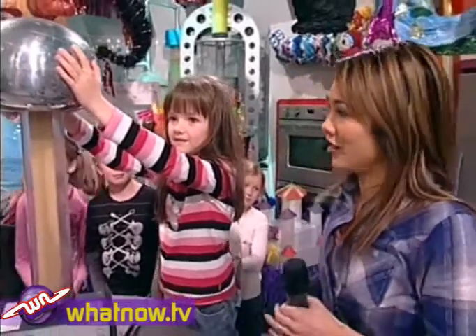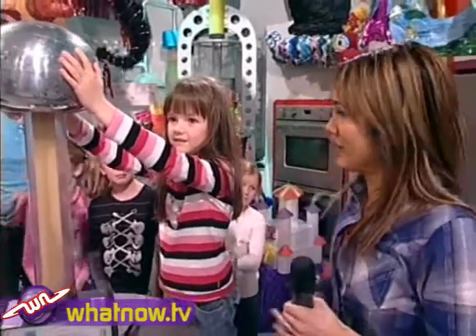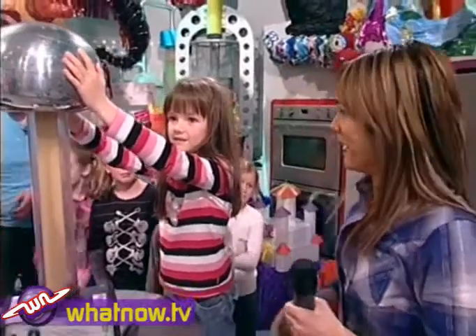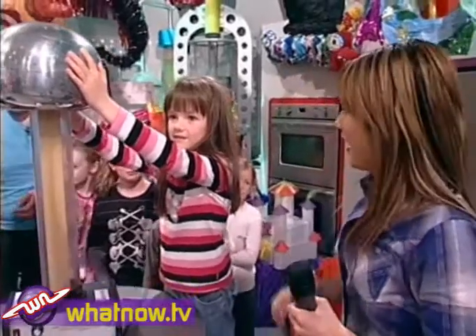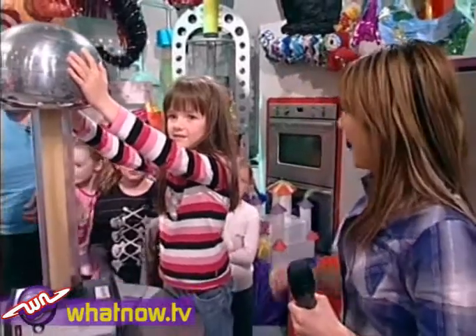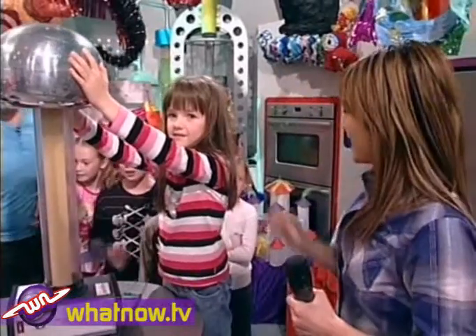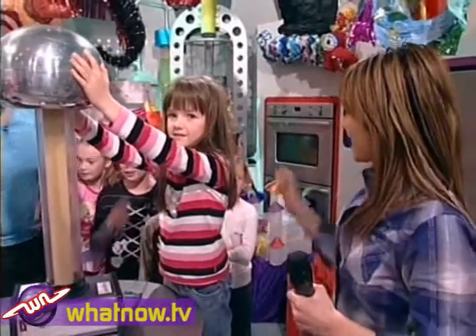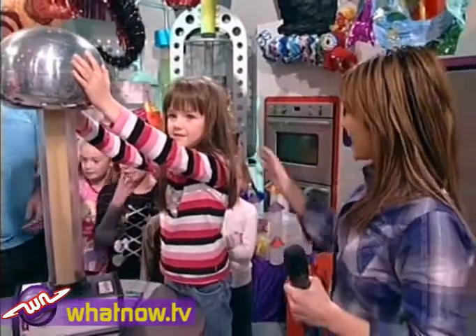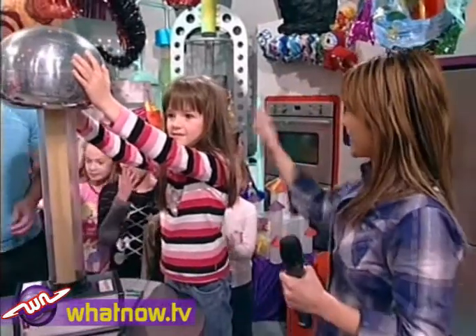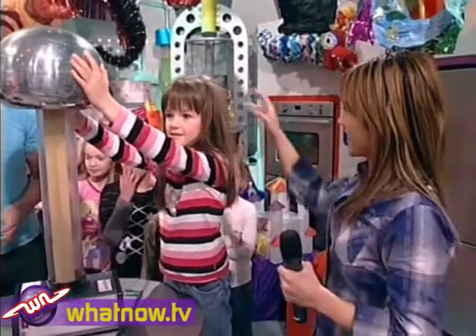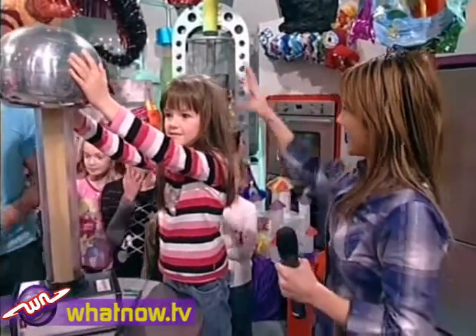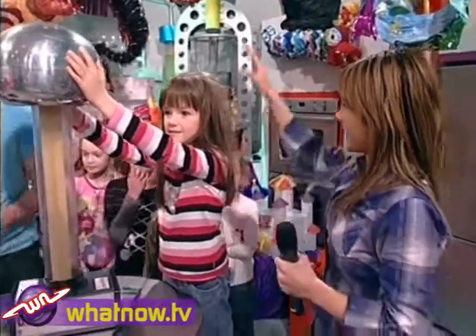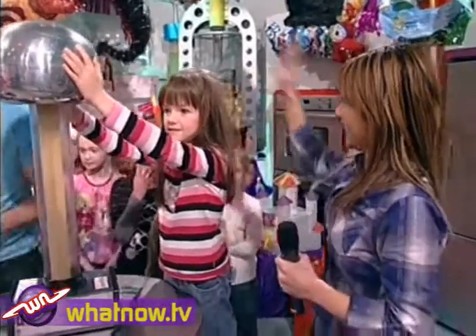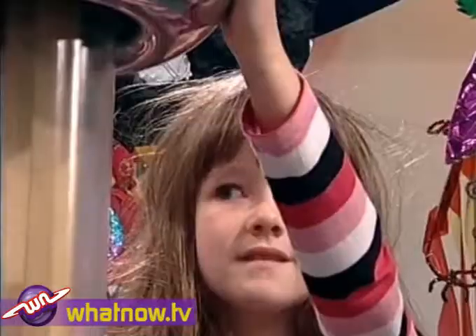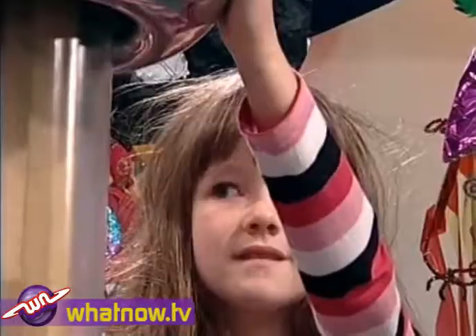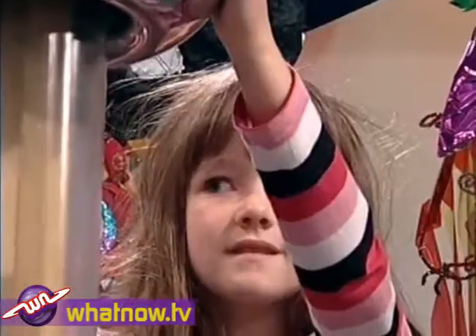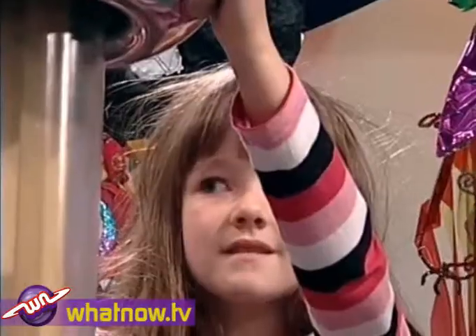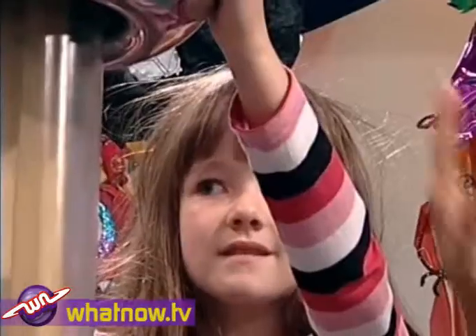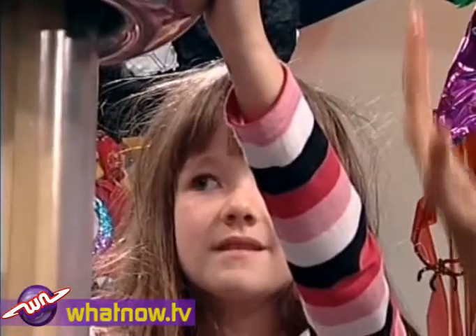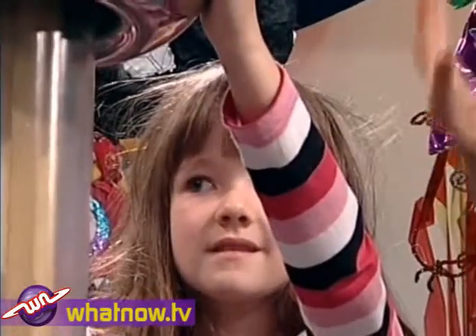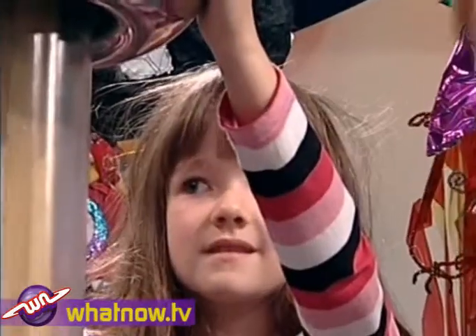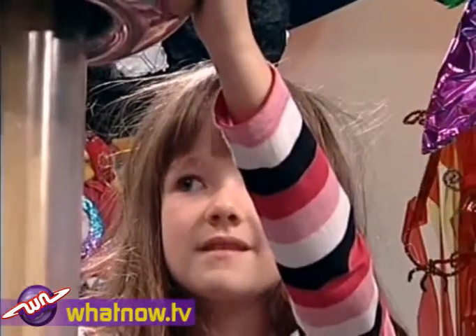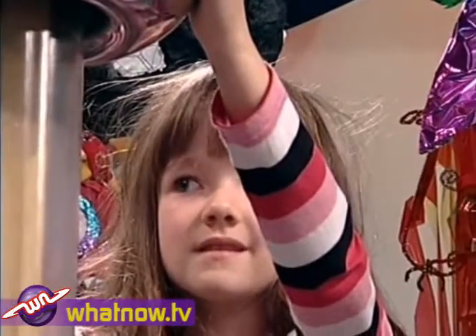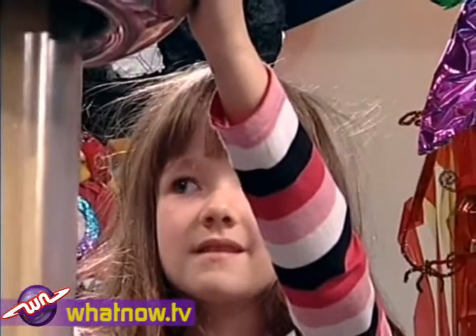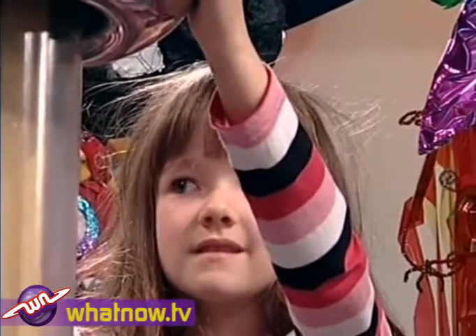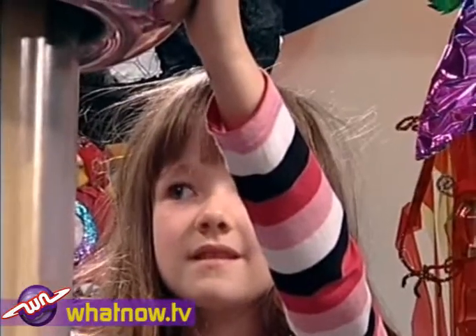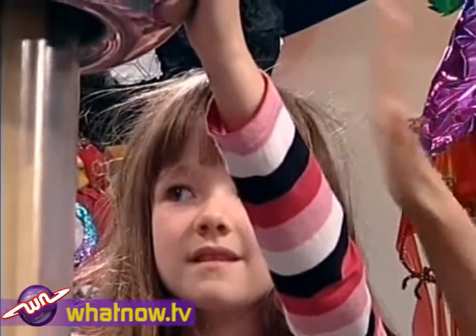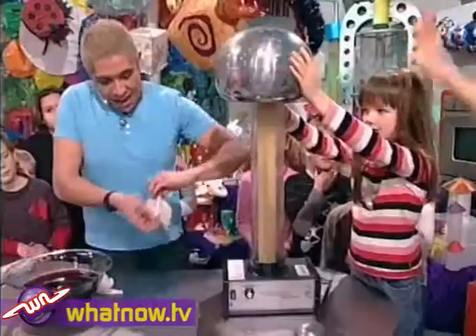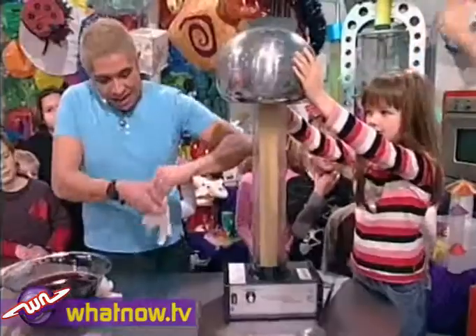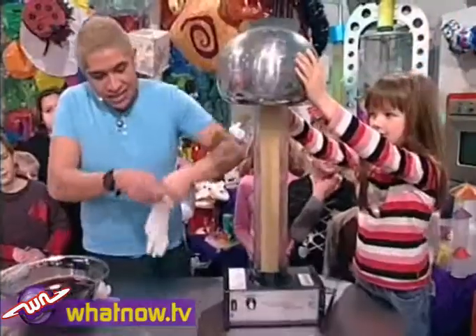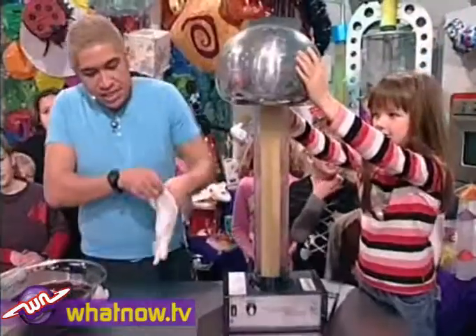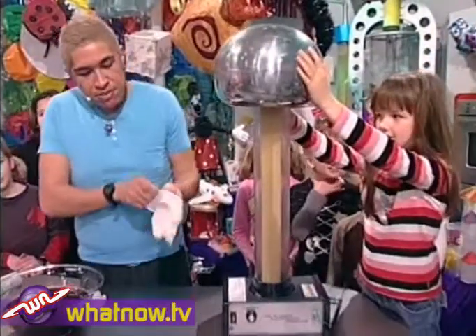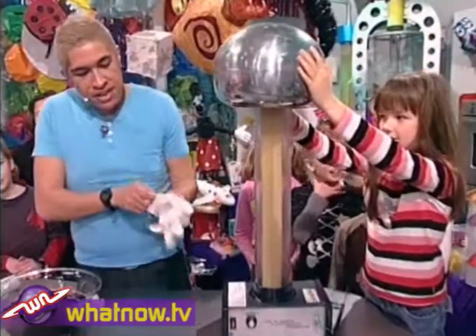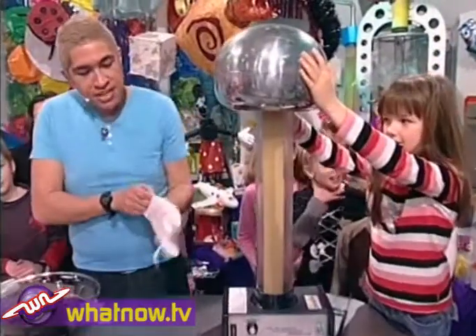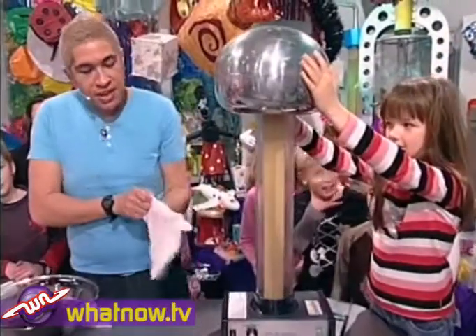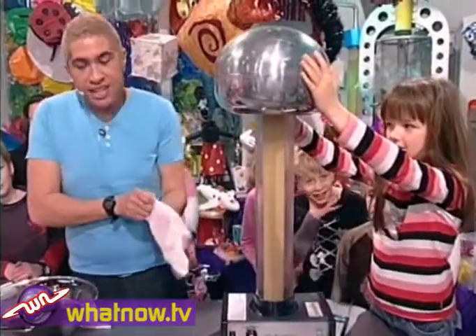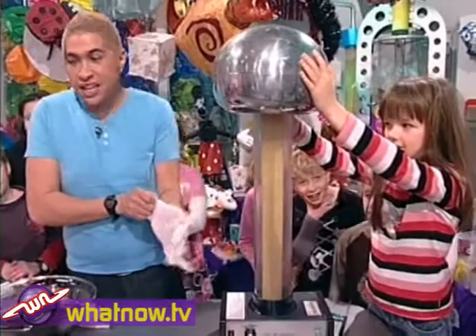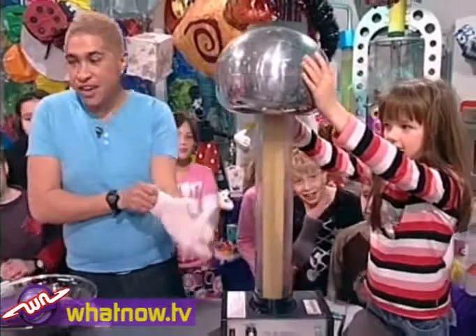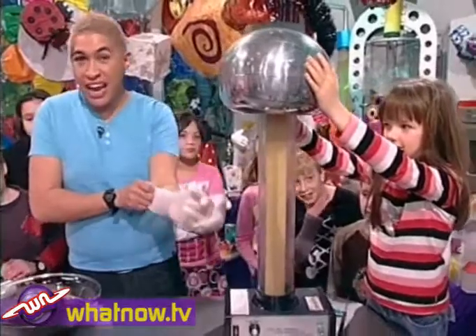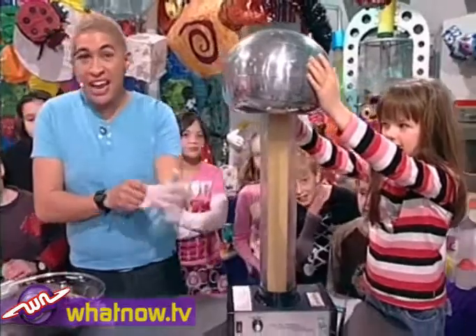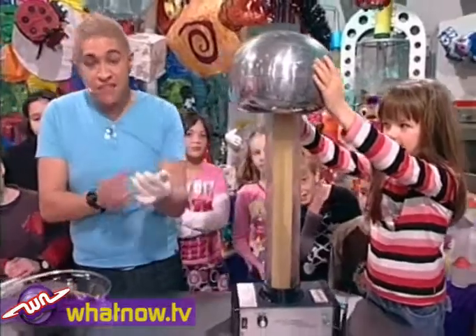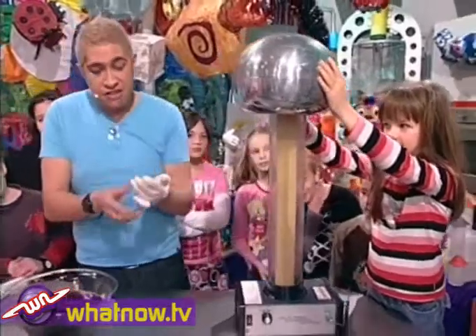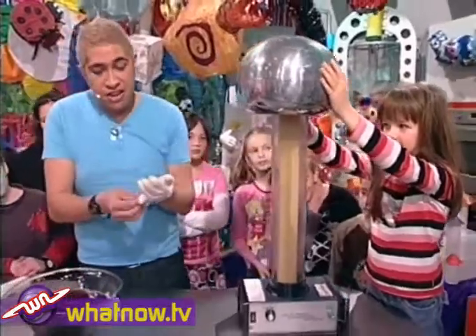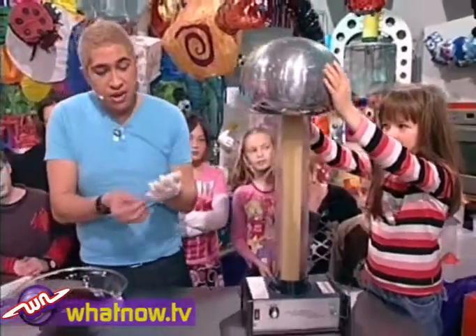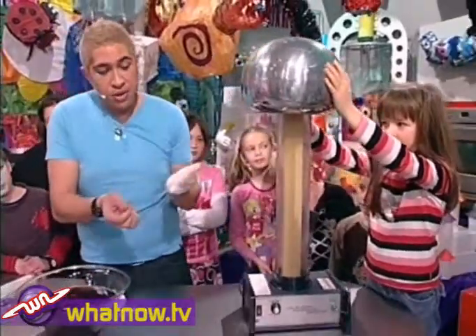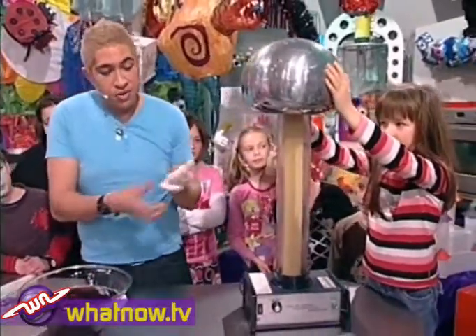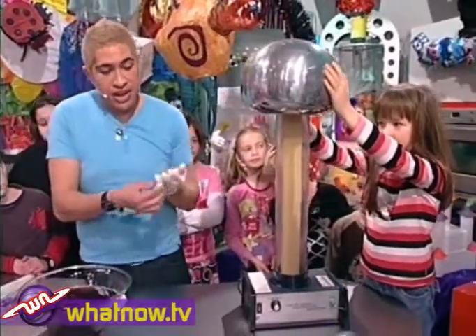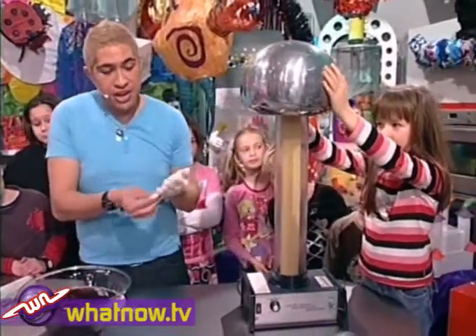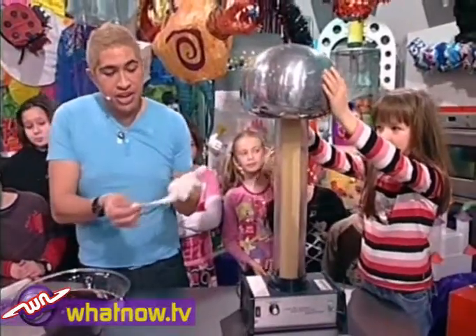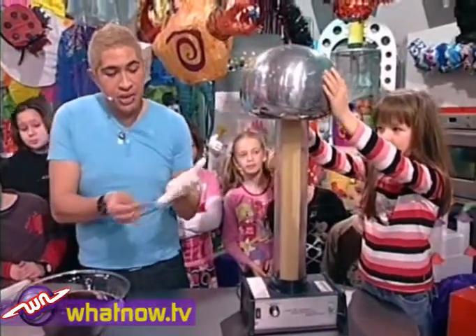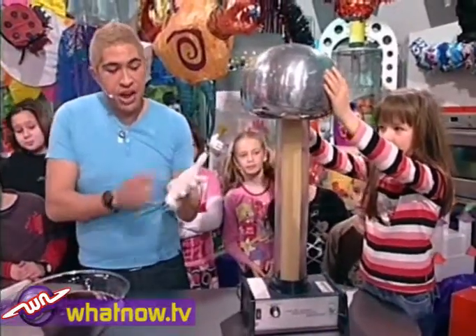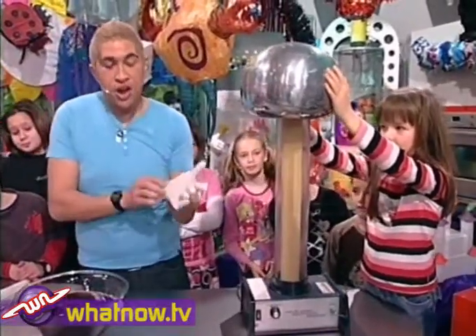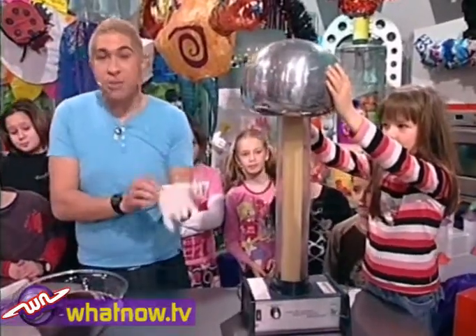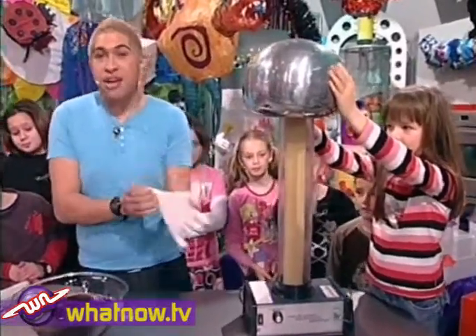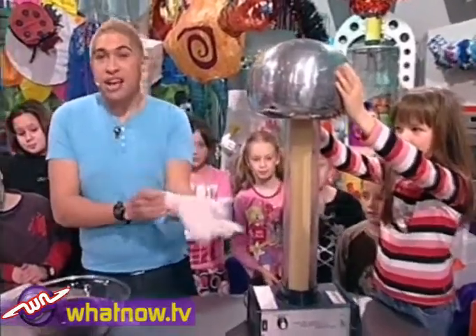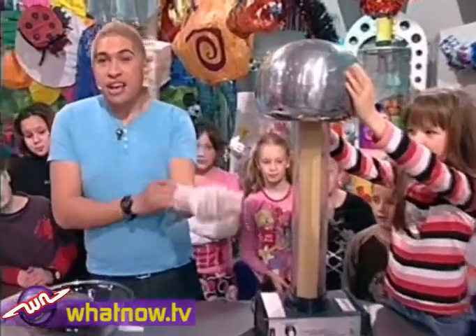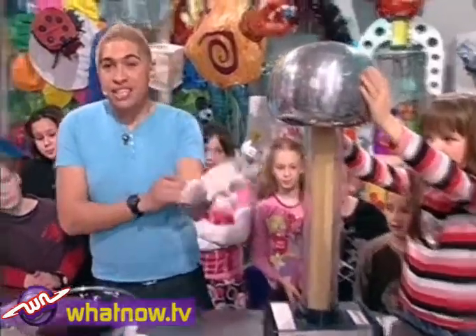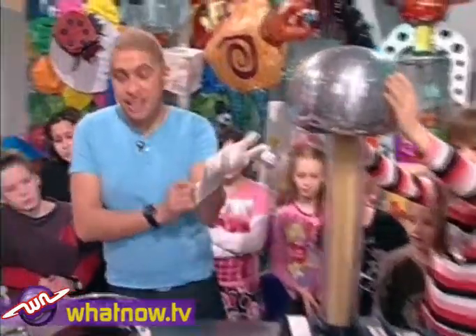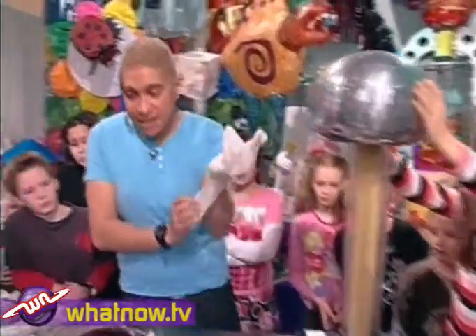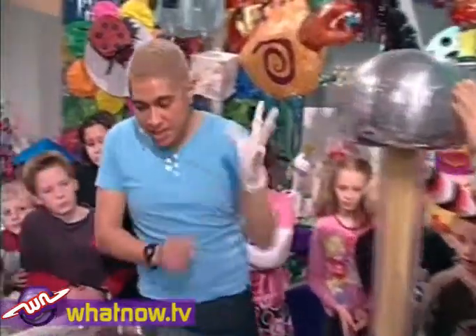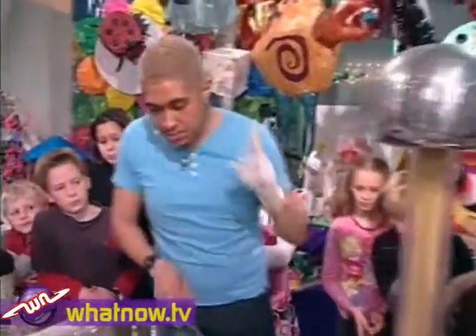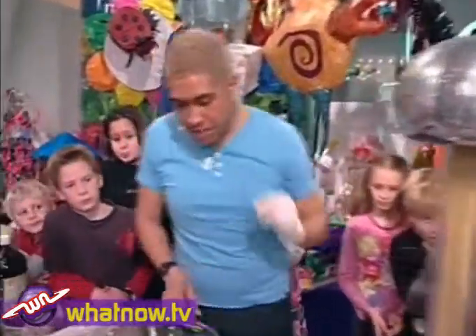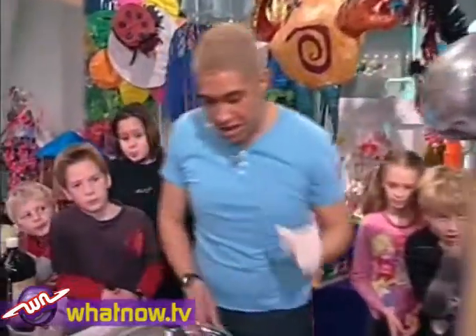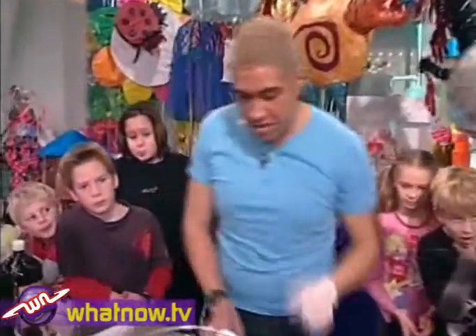Nice — look at your hair! Wow, and that is science. Now something else that's pretty scientific and very cool that you can do at home is a little experiment.